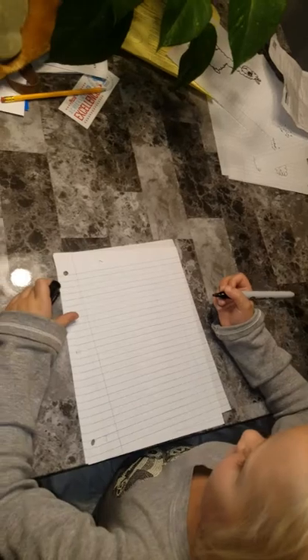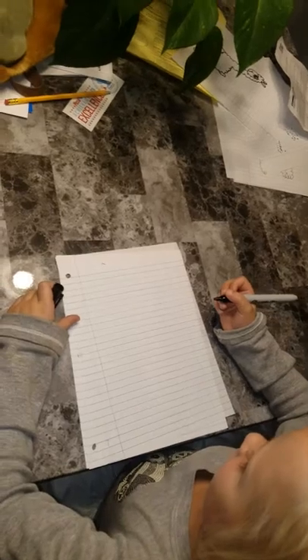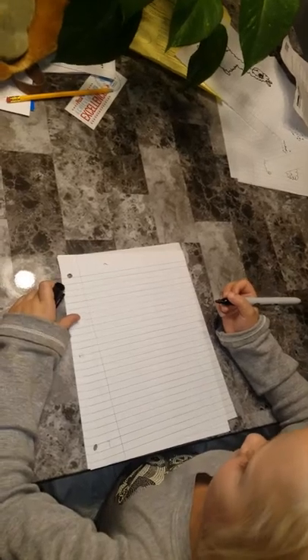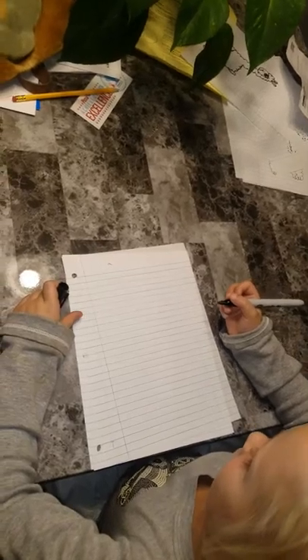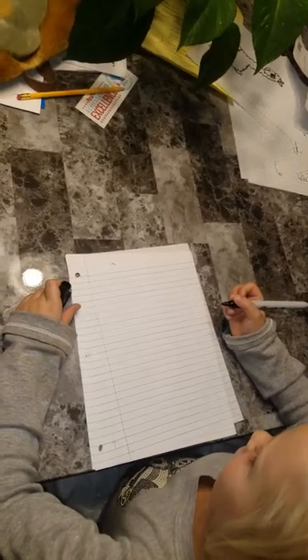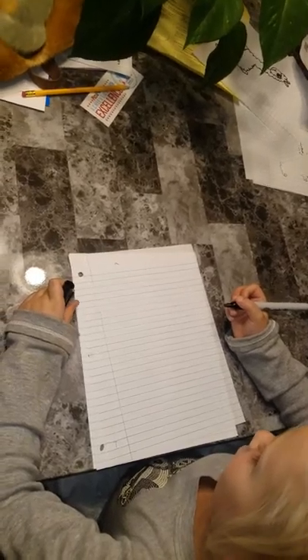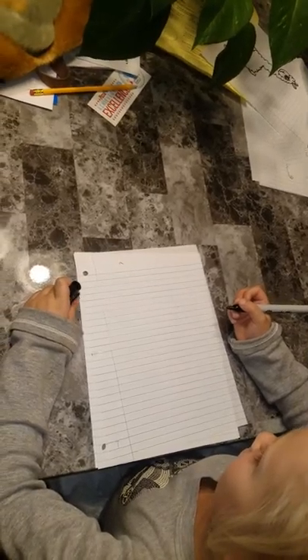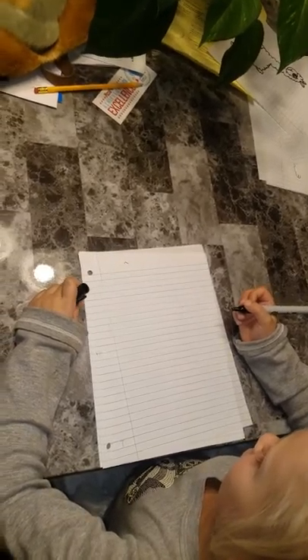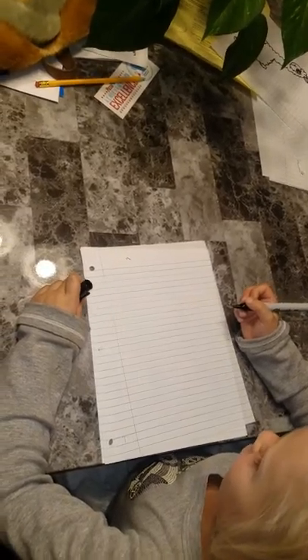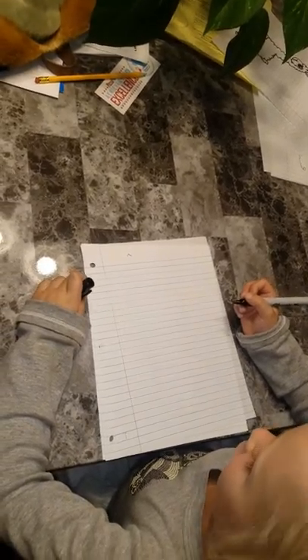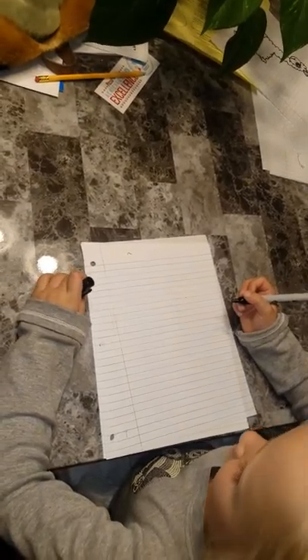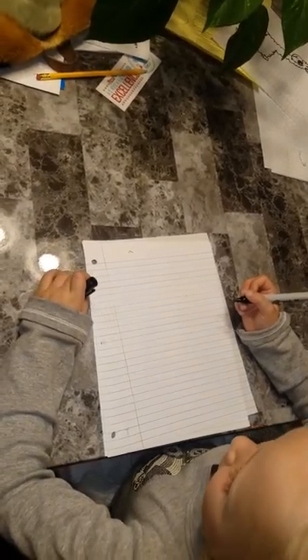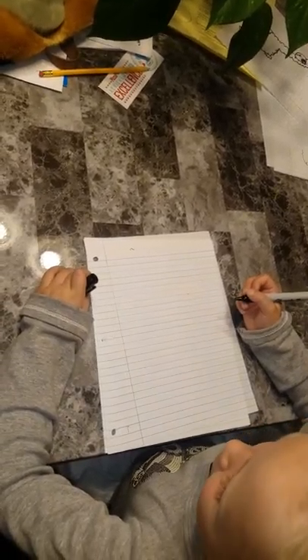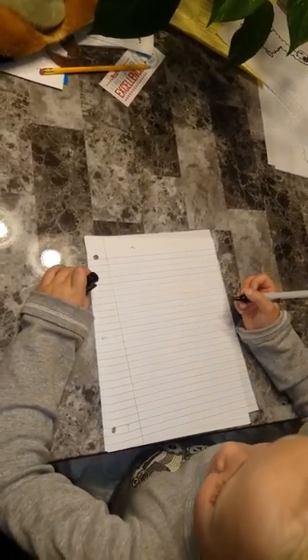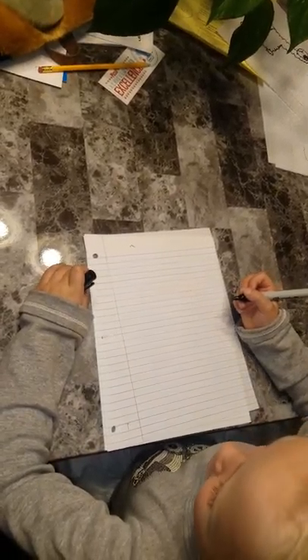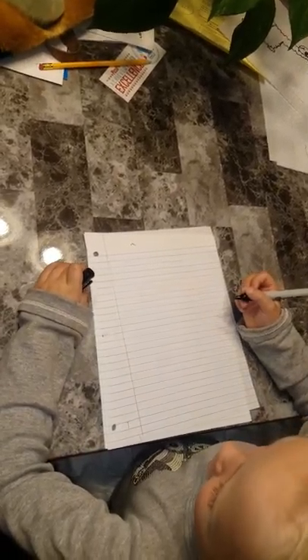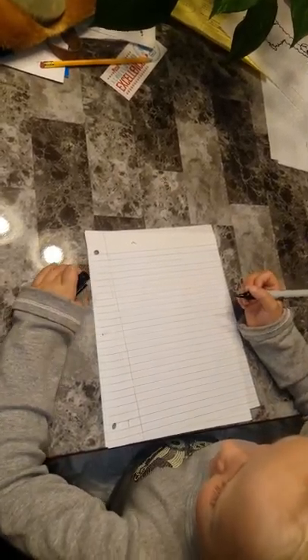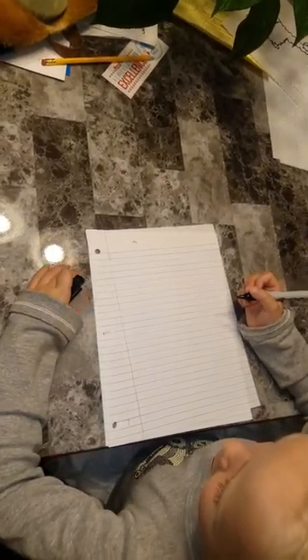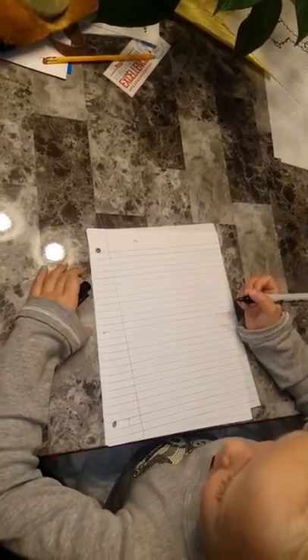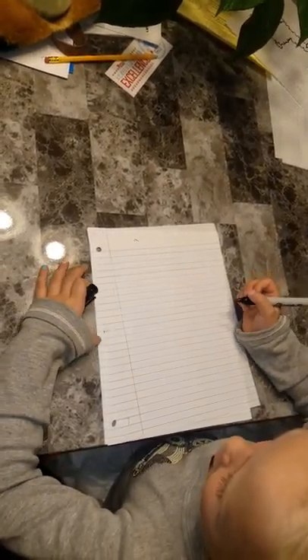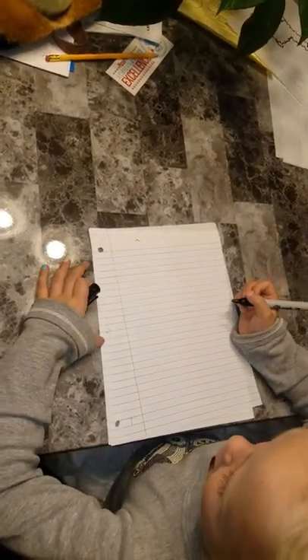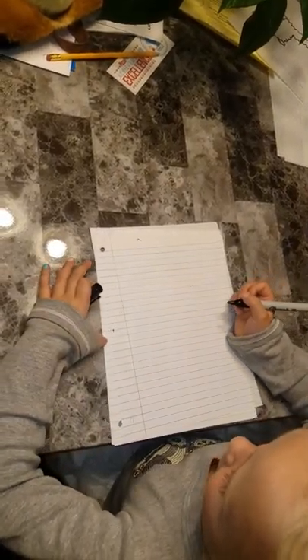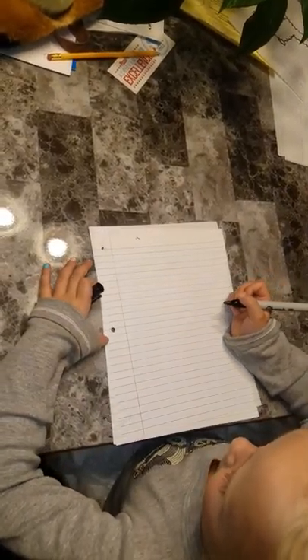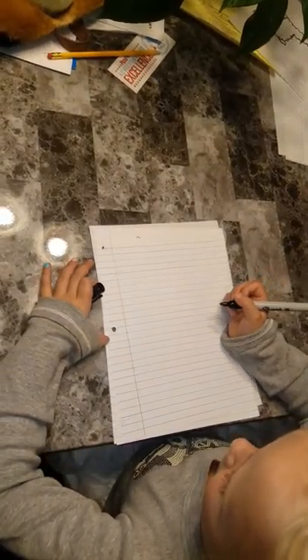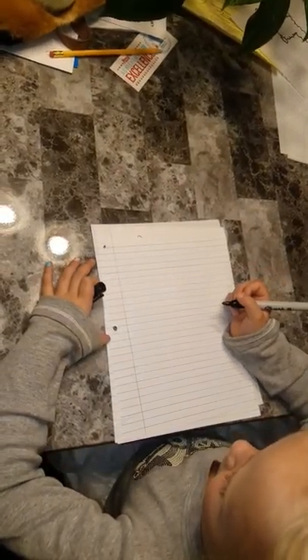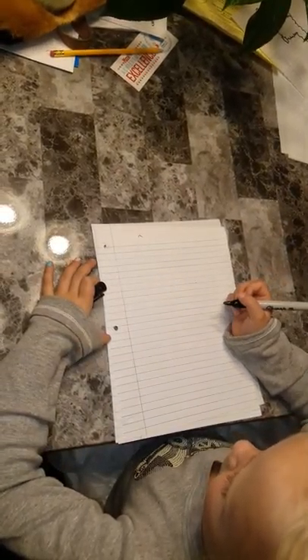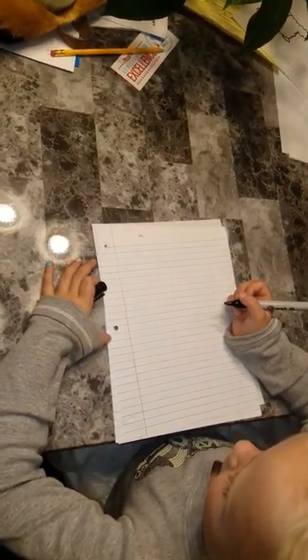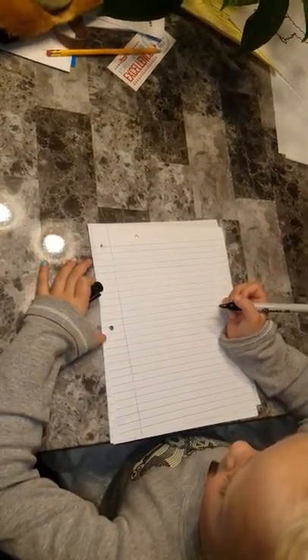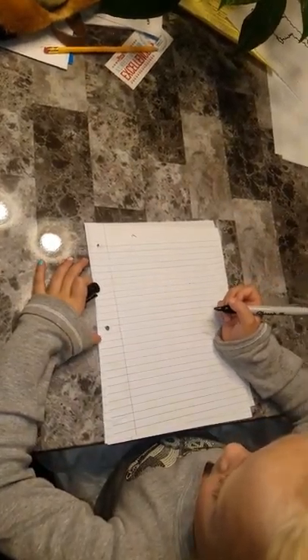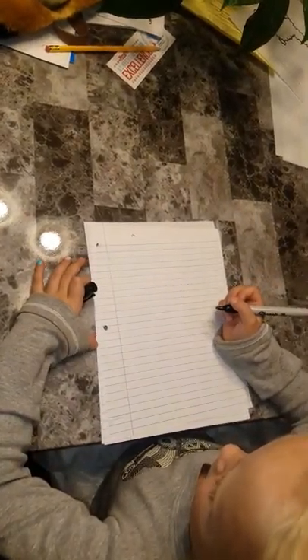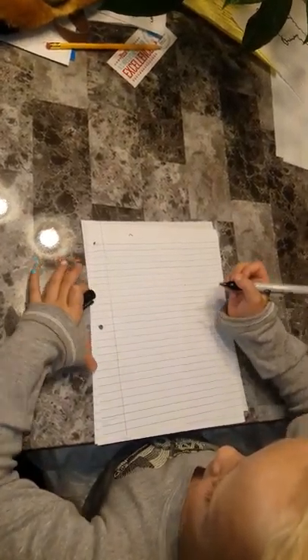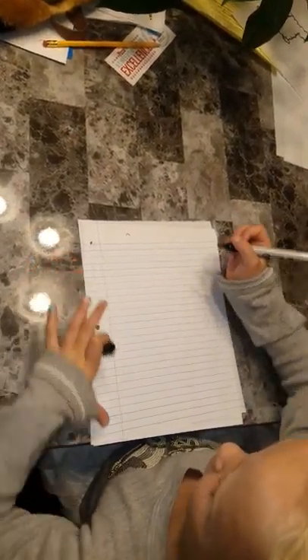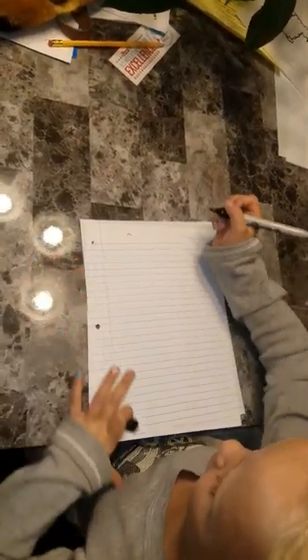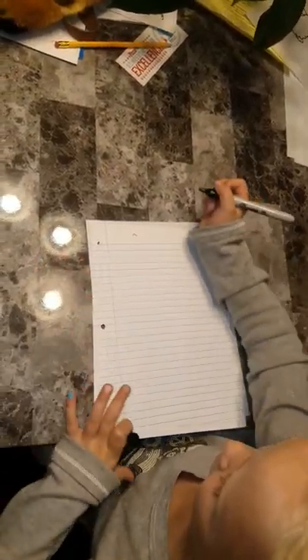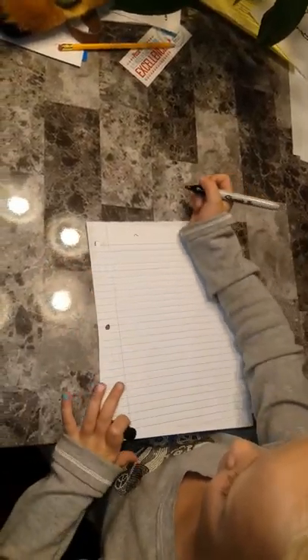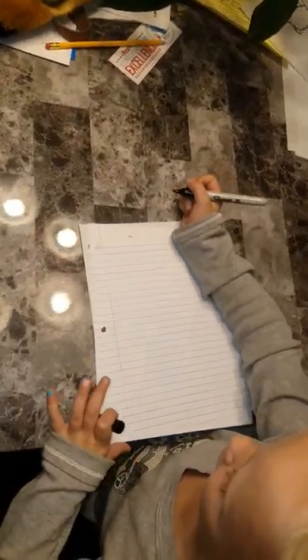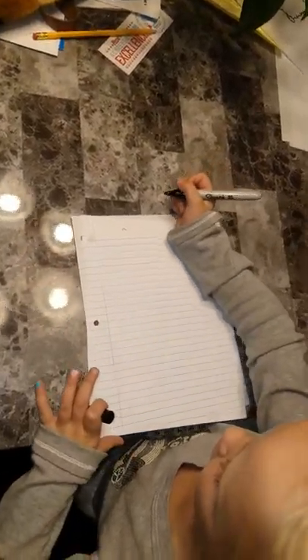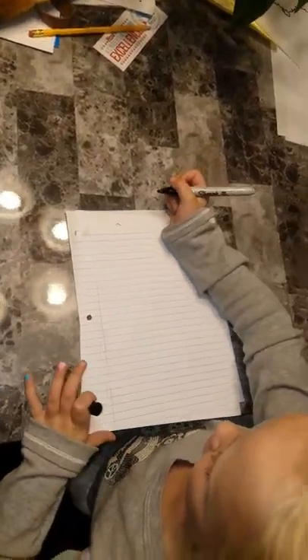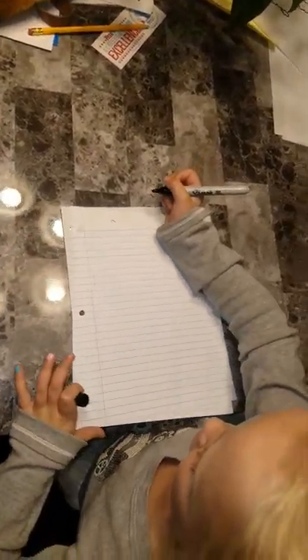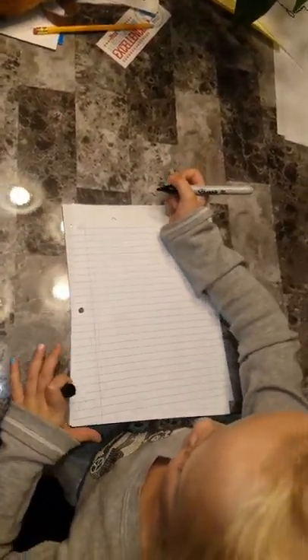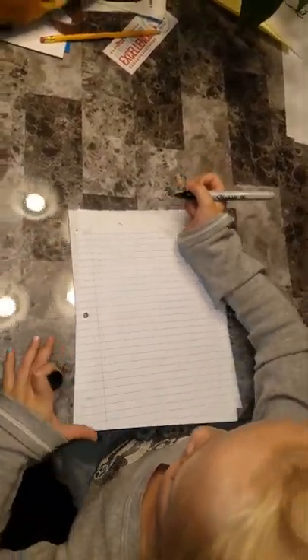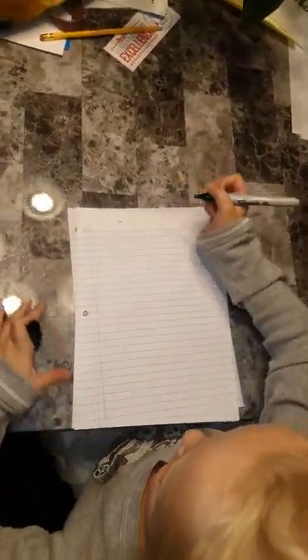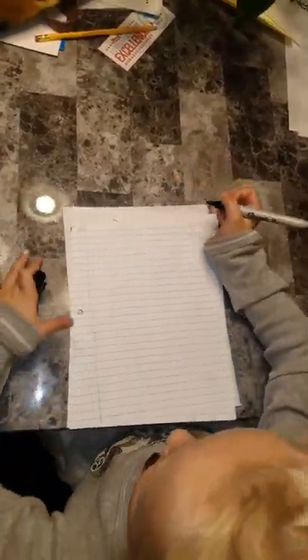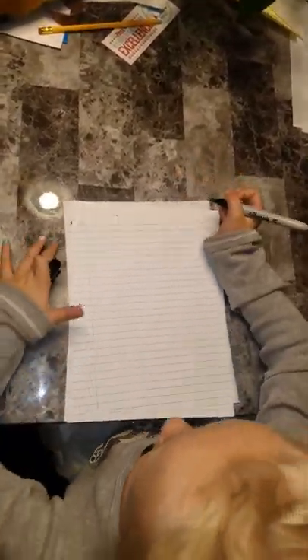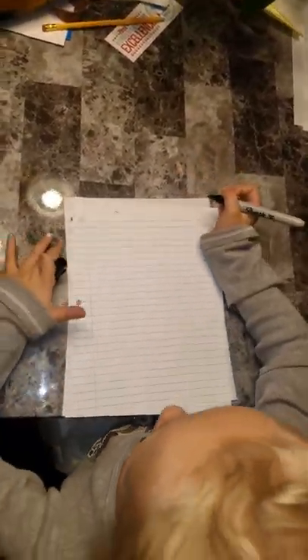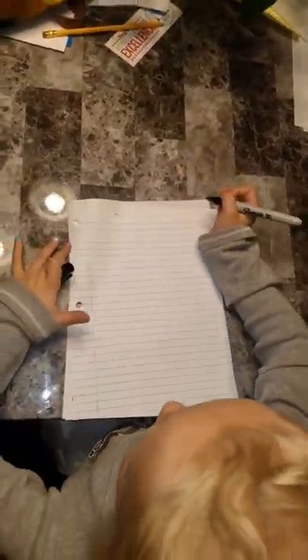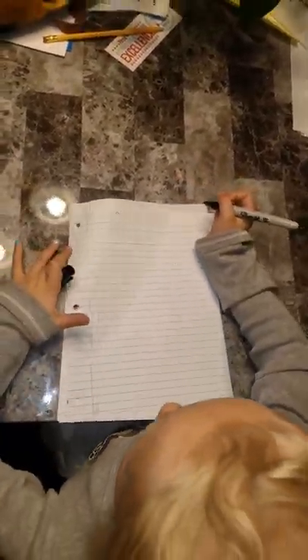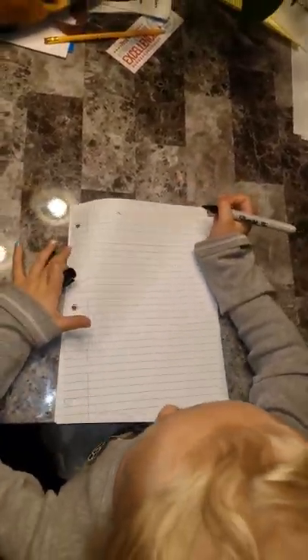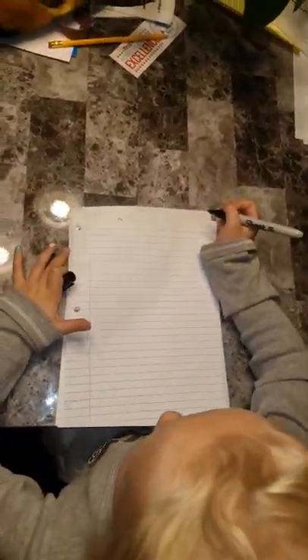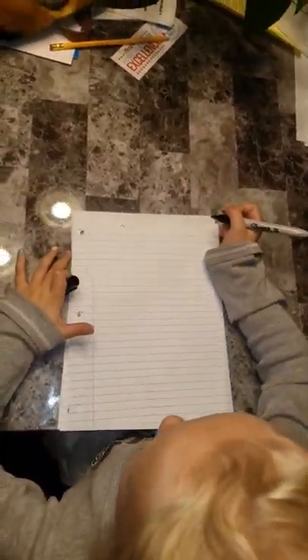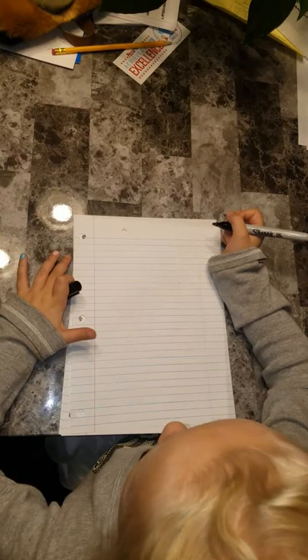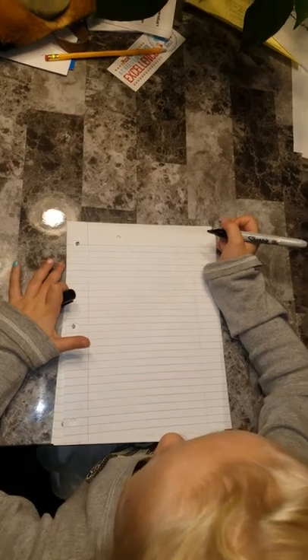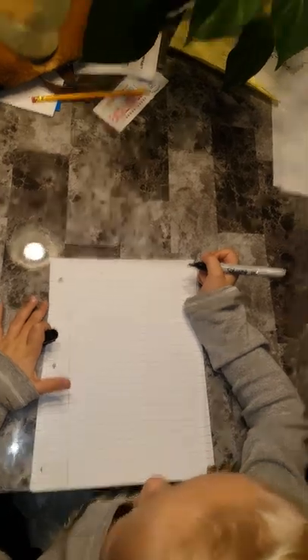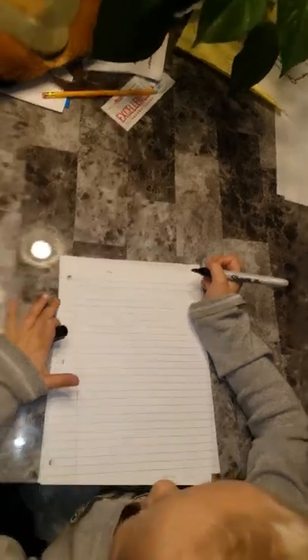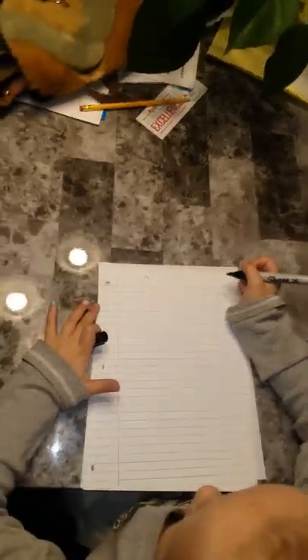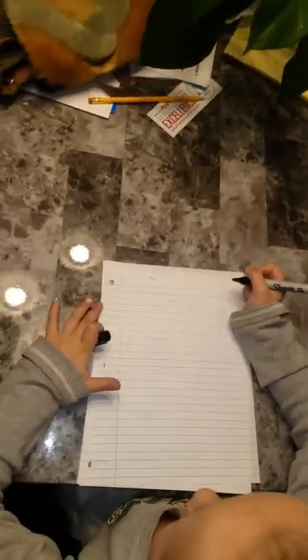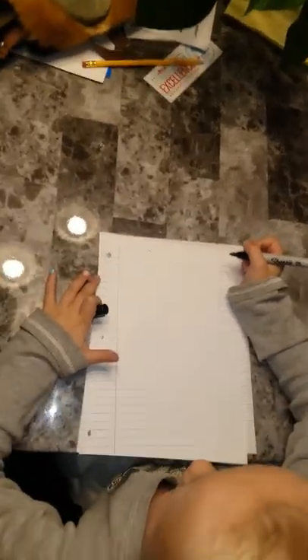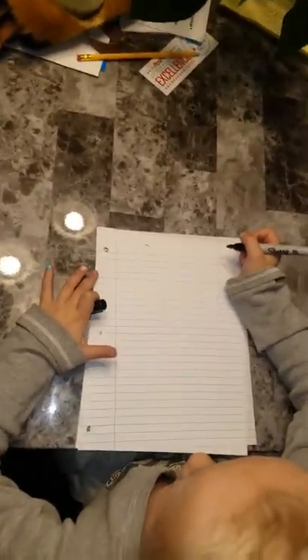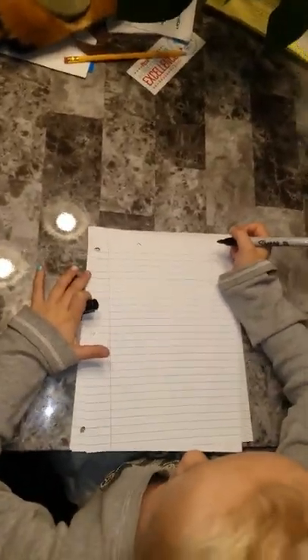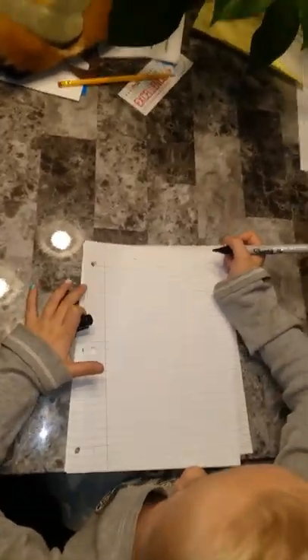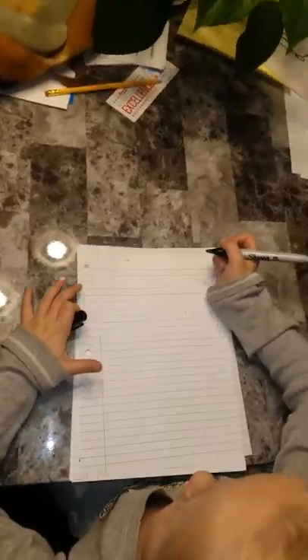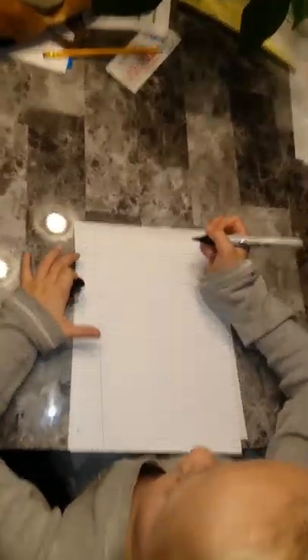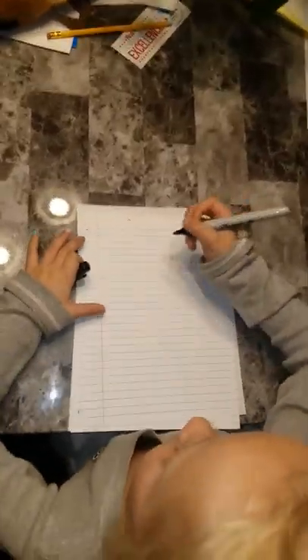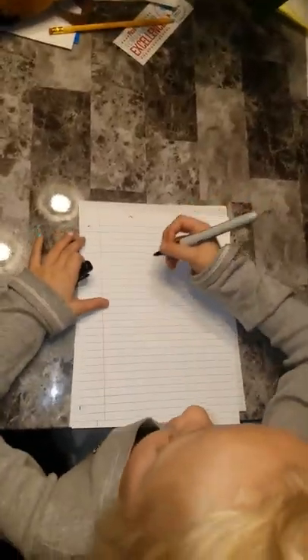Guys, today we're going to be drawing a llama. Please try to stick to a llama theme.